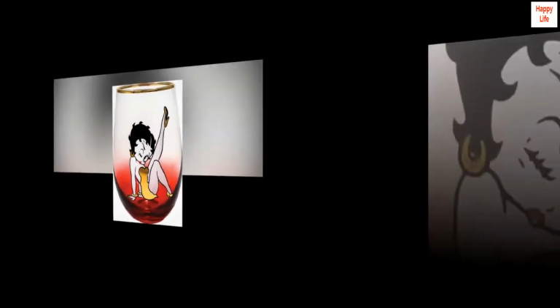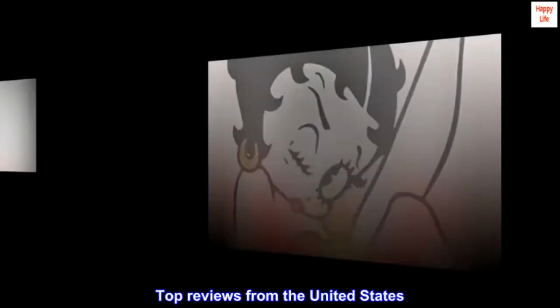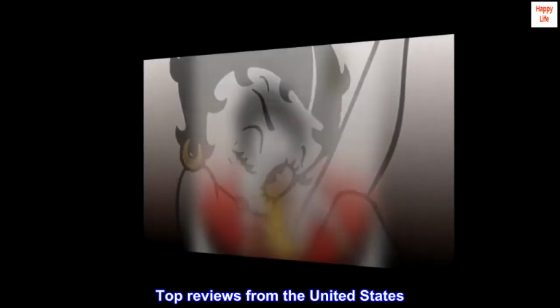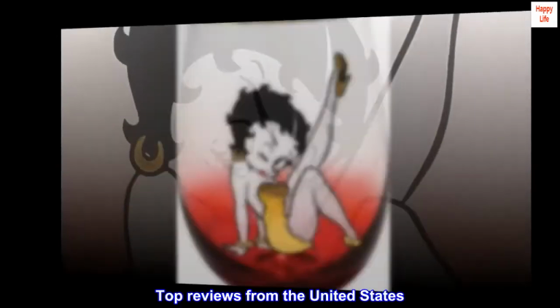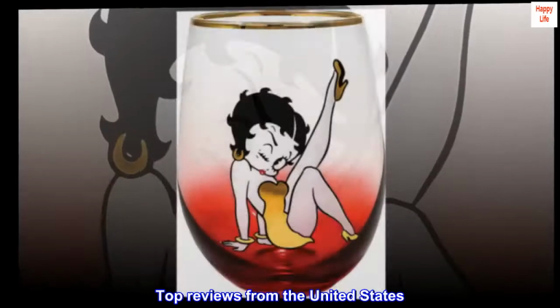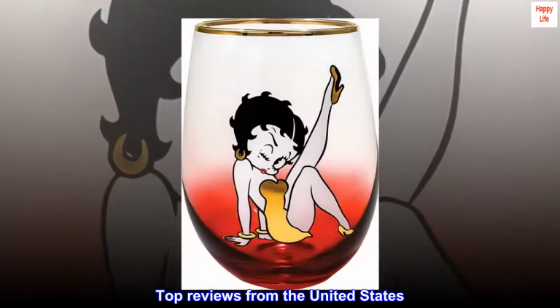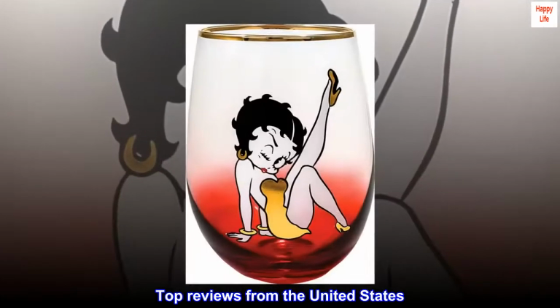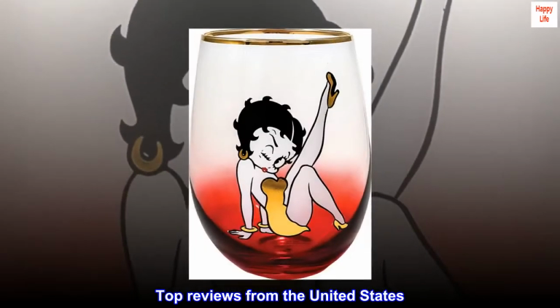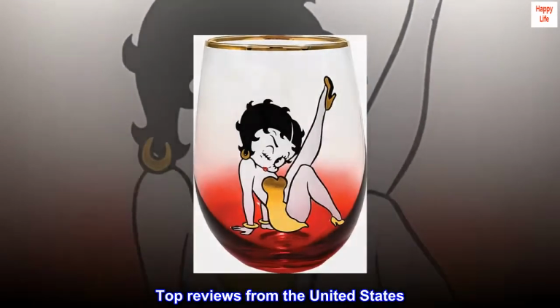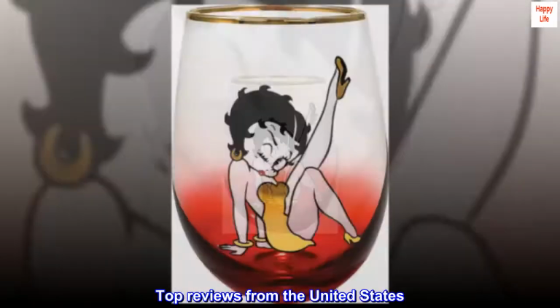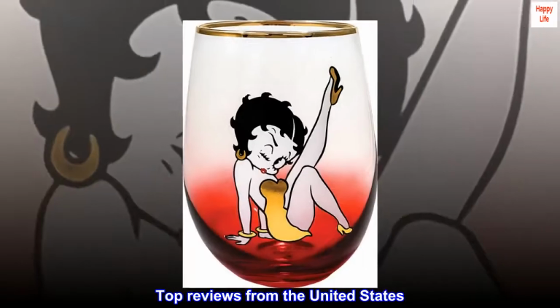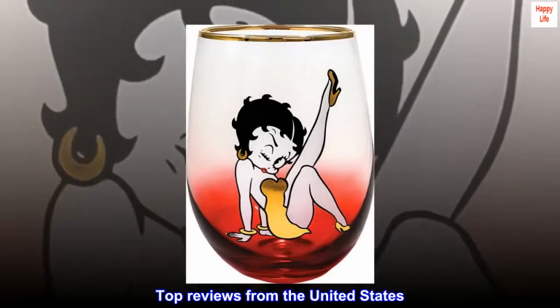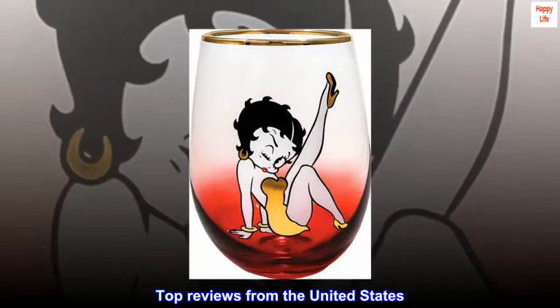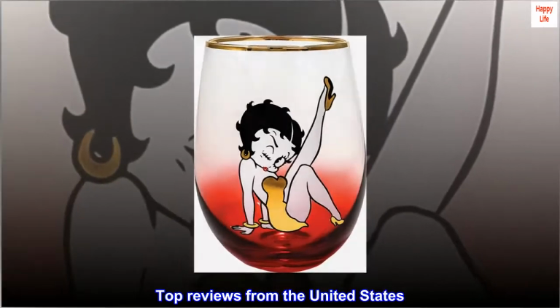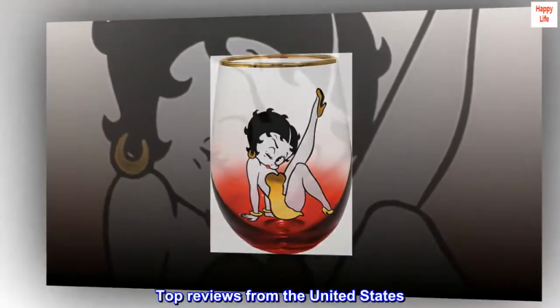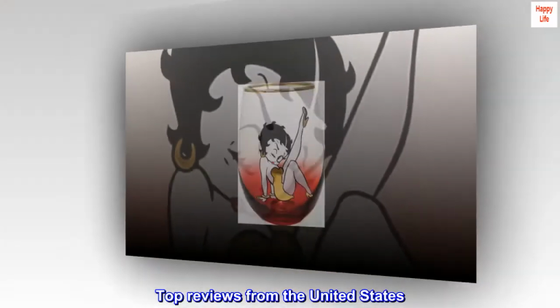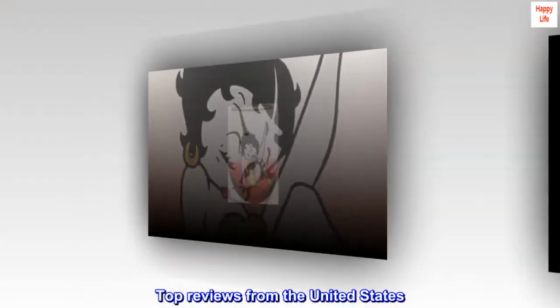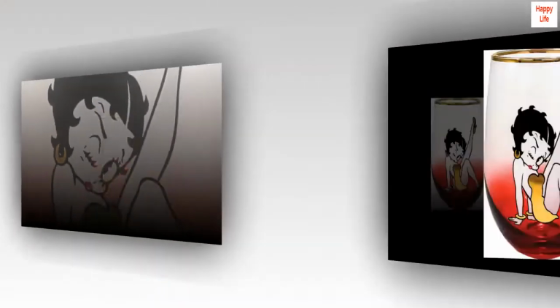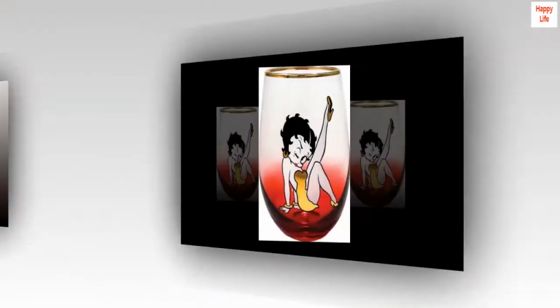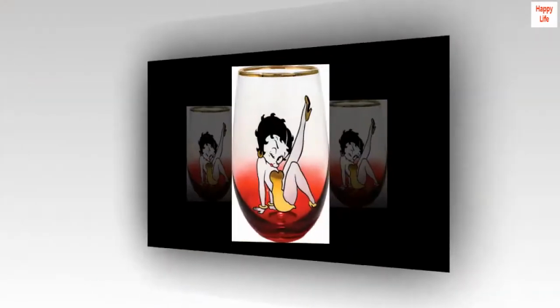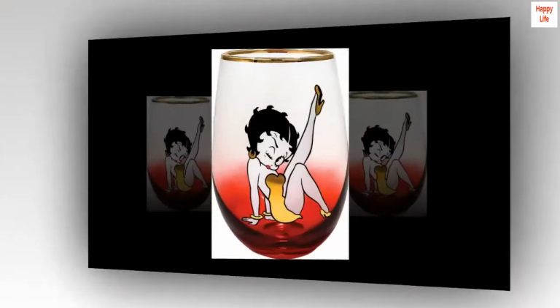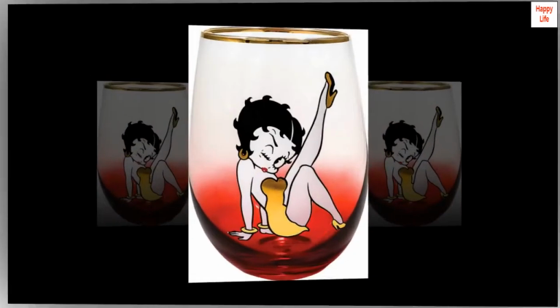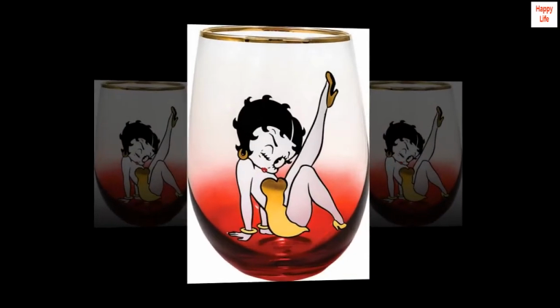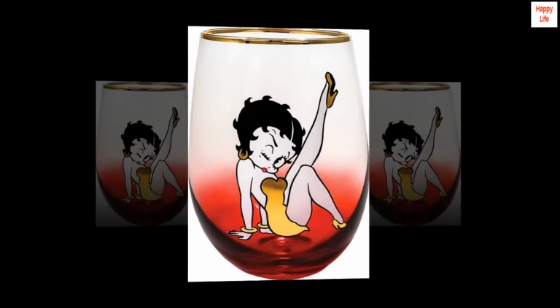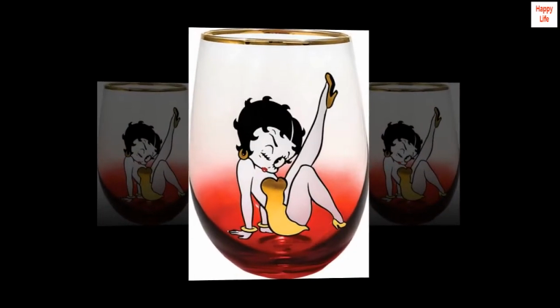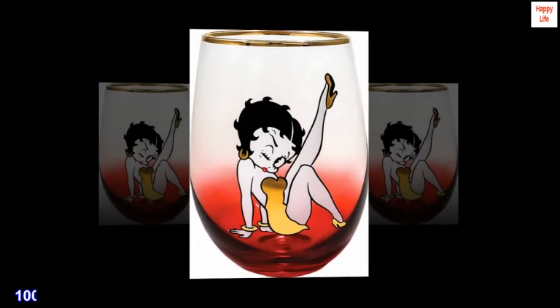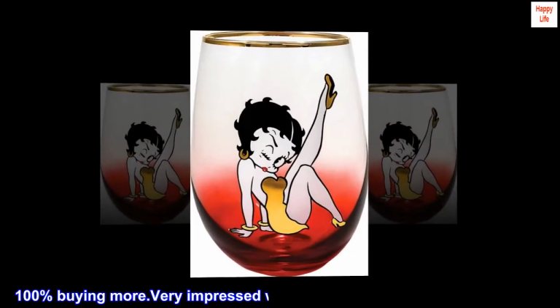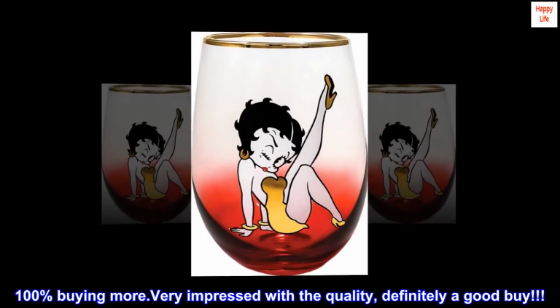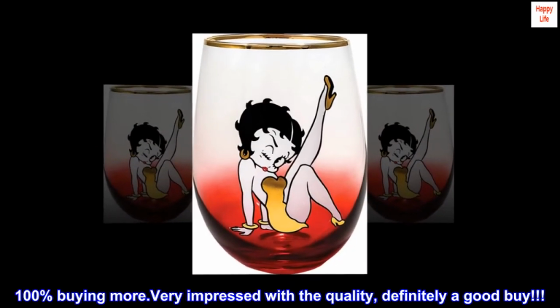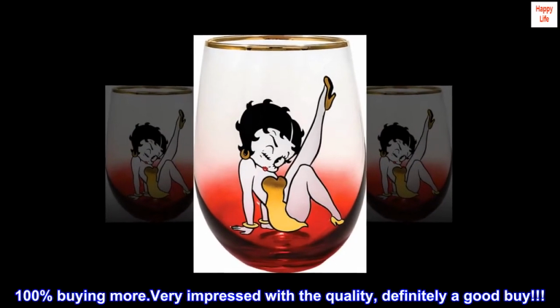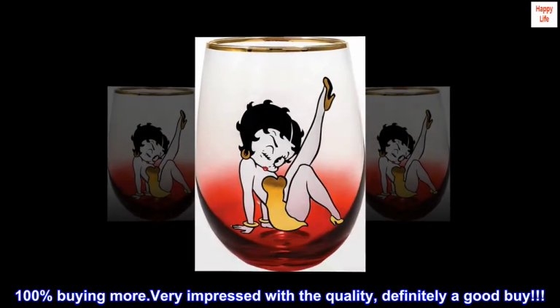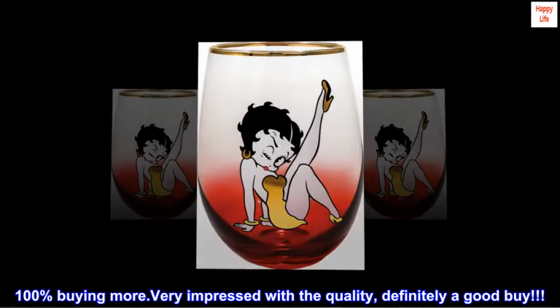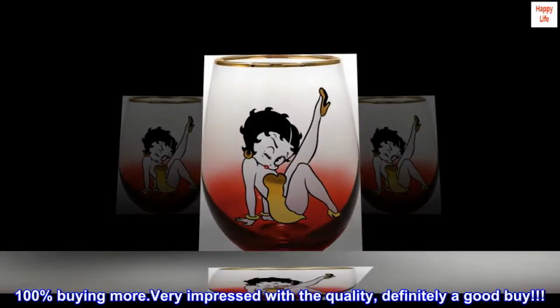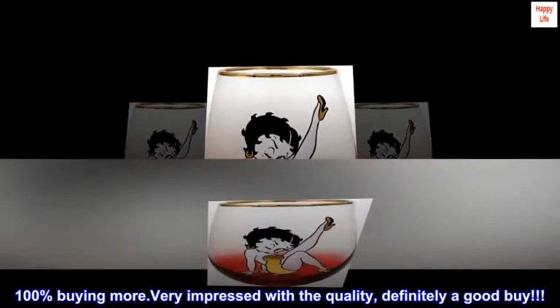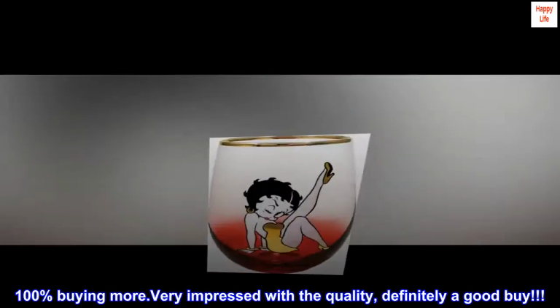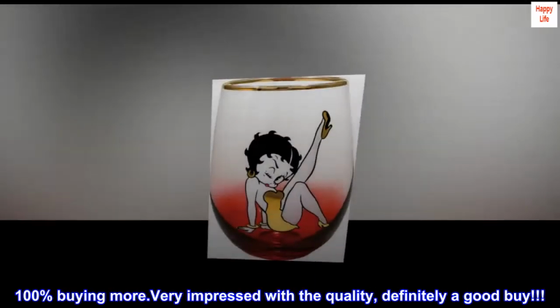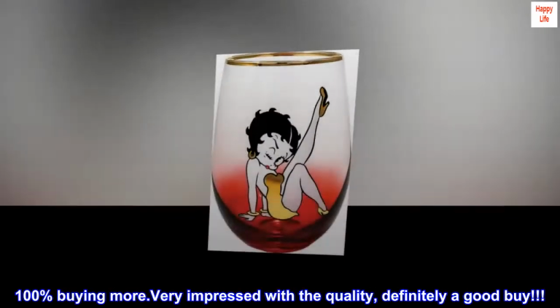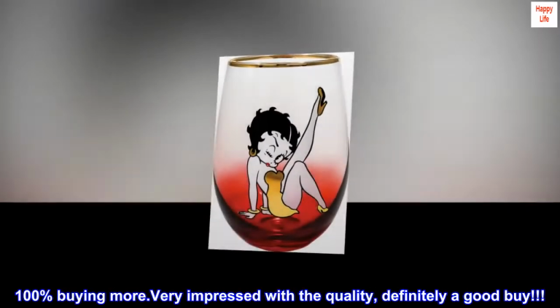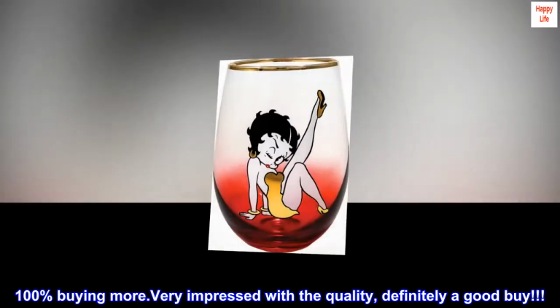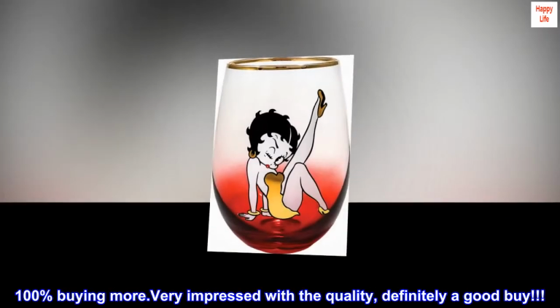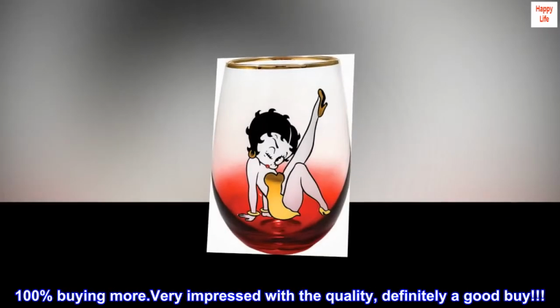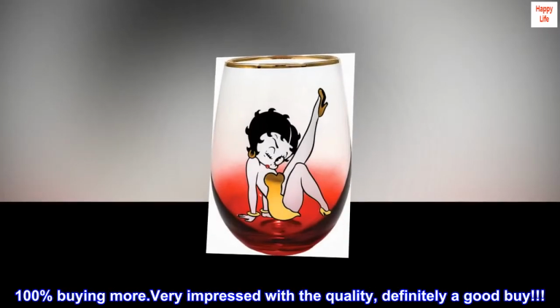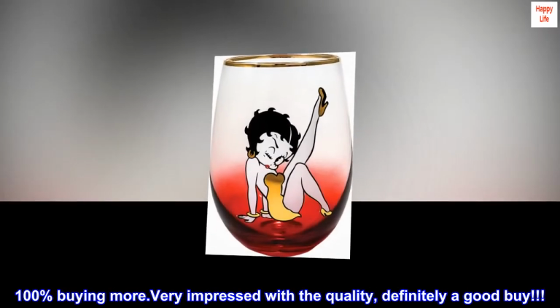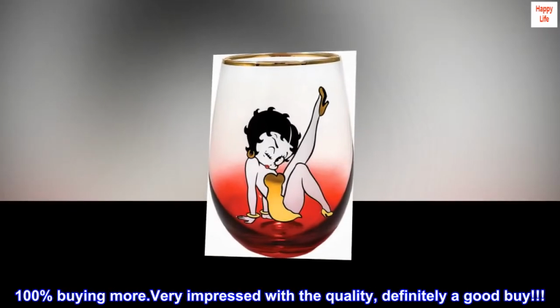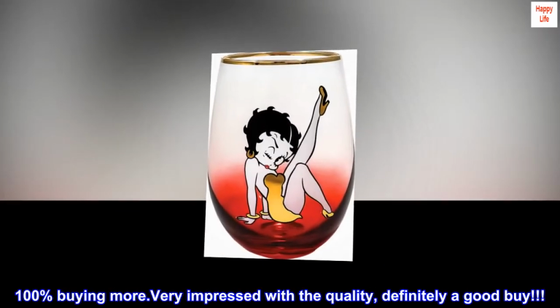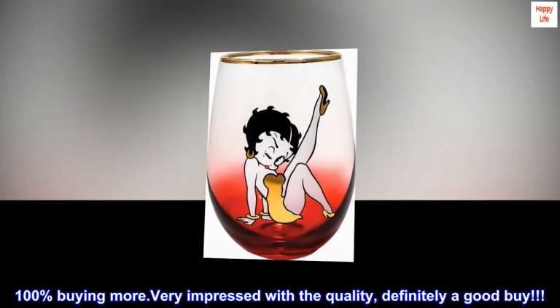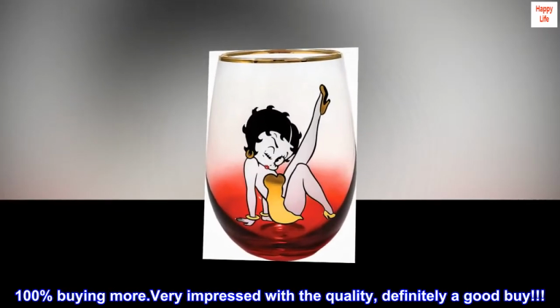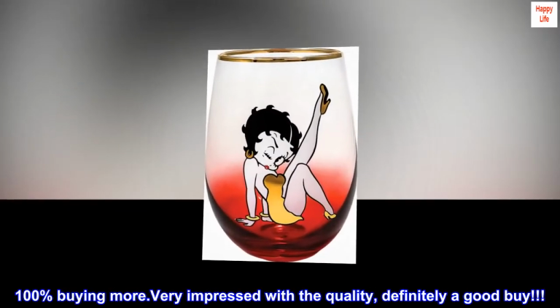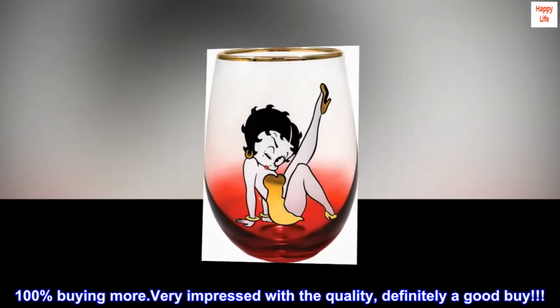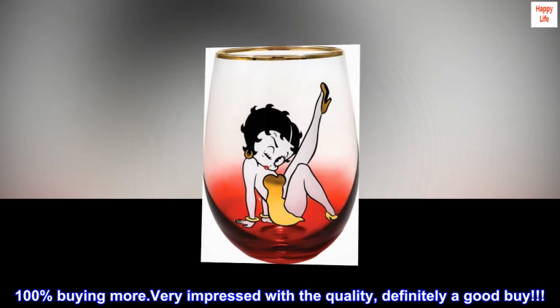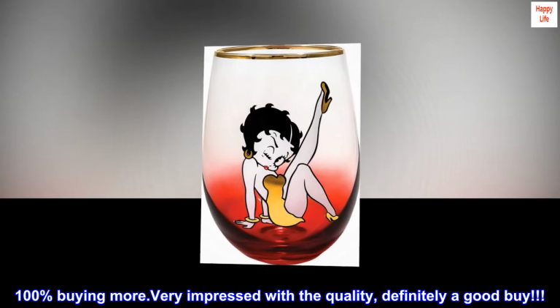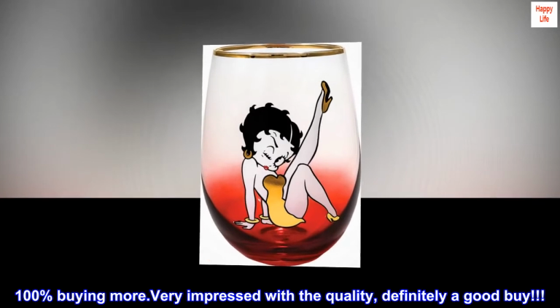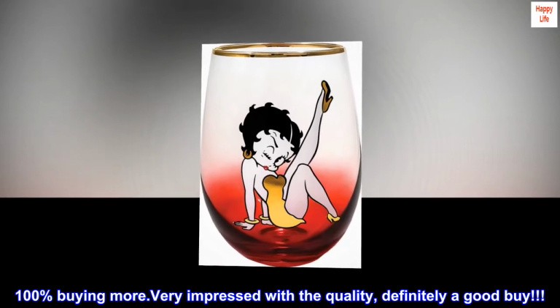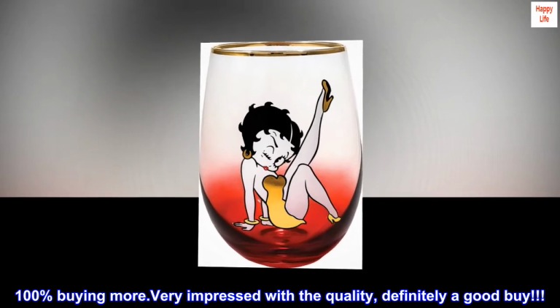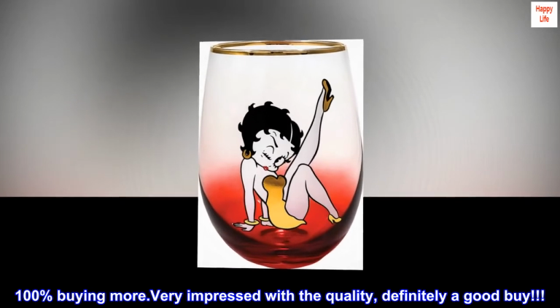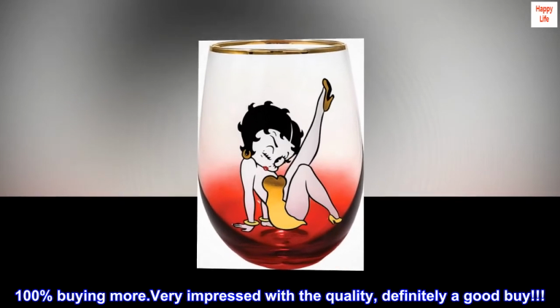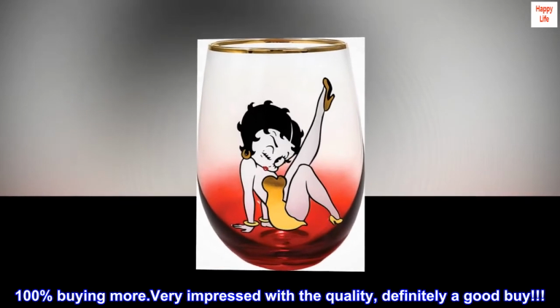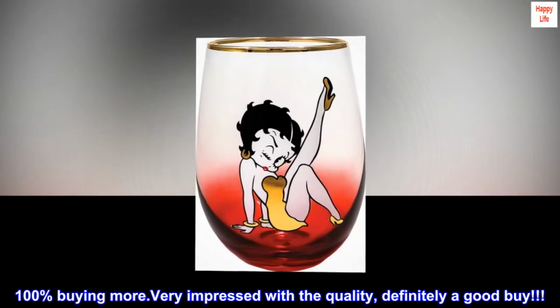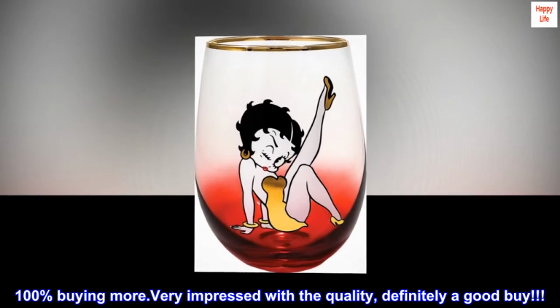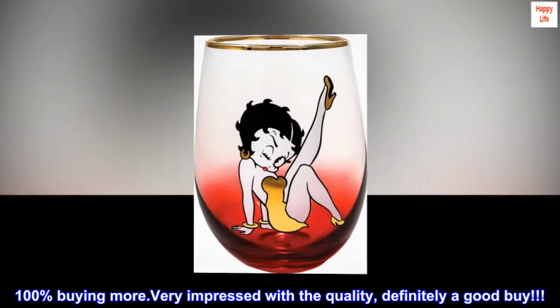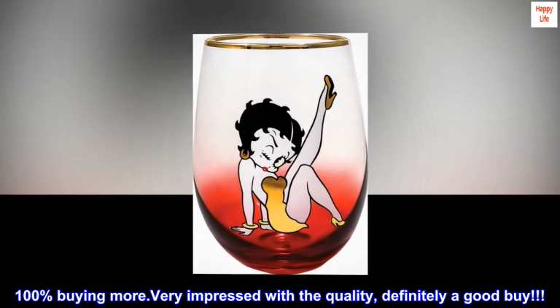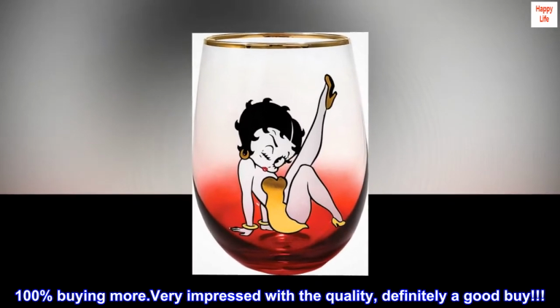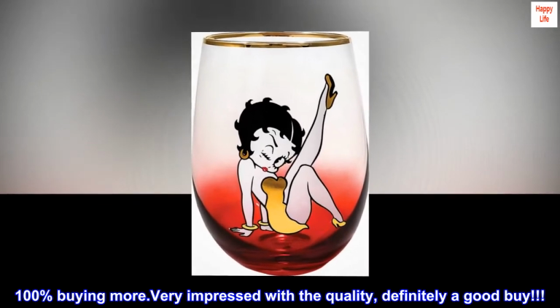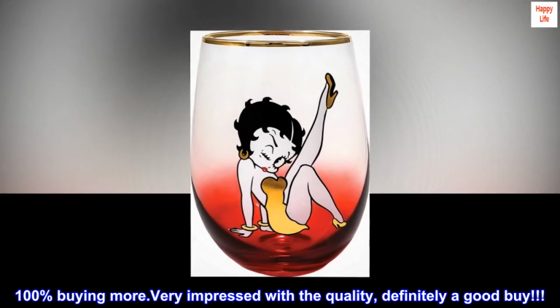Top reviews from the United States. 100% buying more. Very impressed with the quality, definitely a good buy.